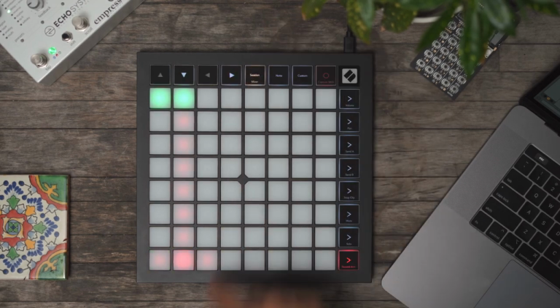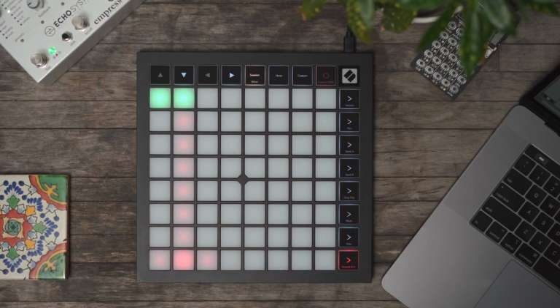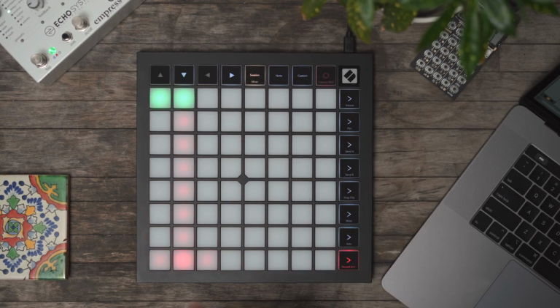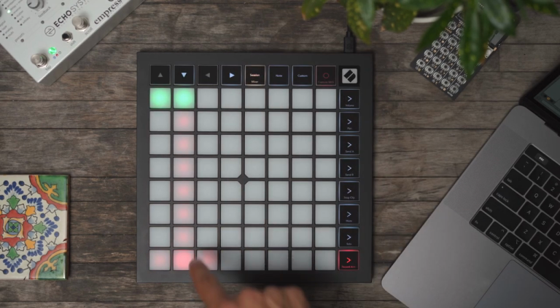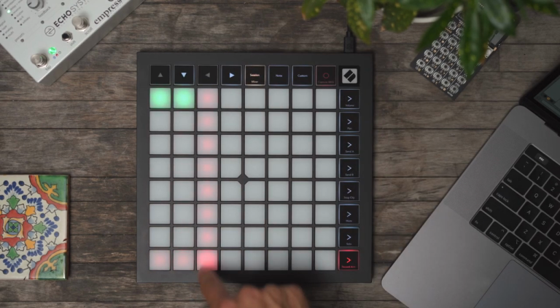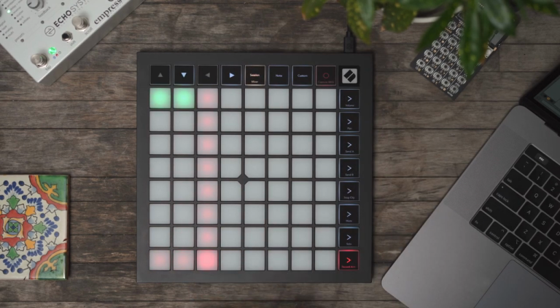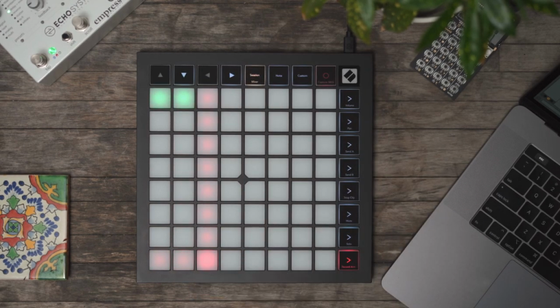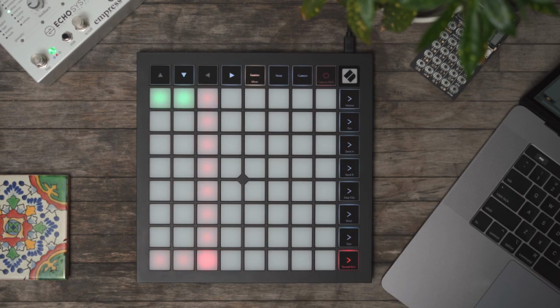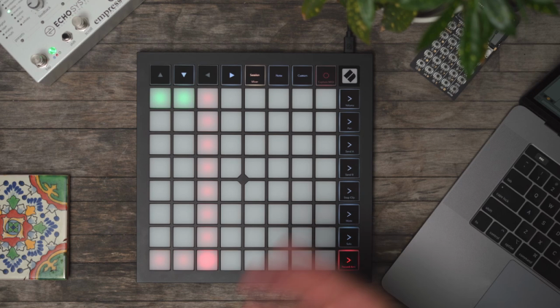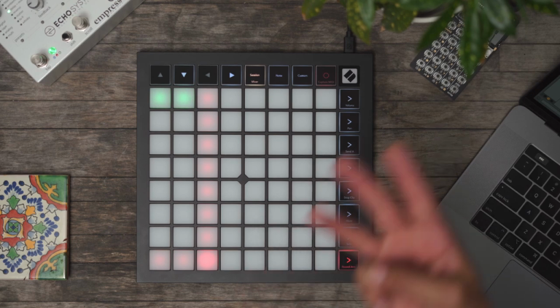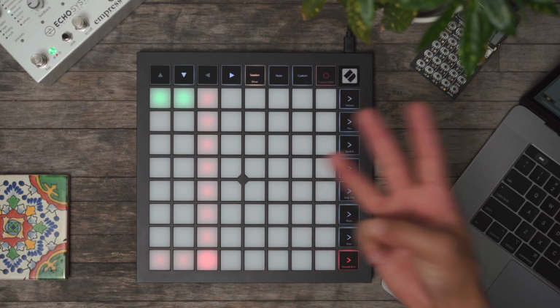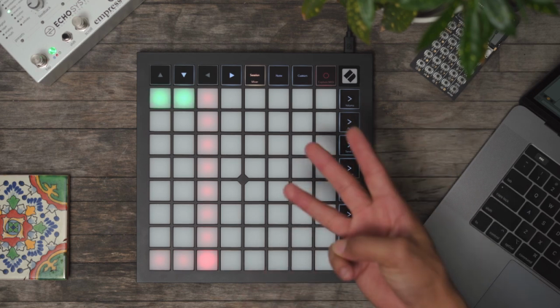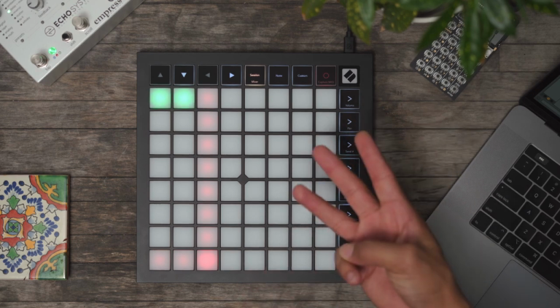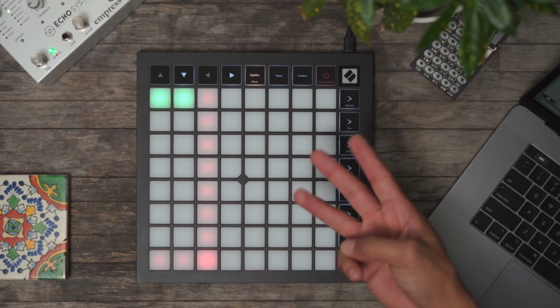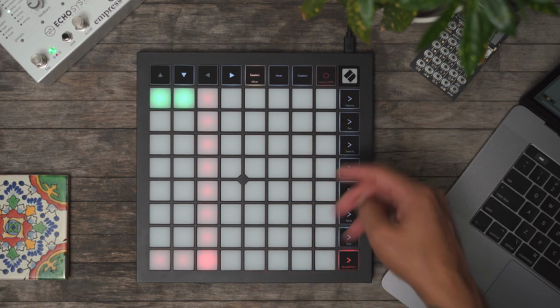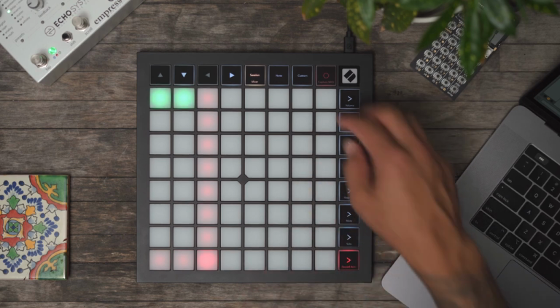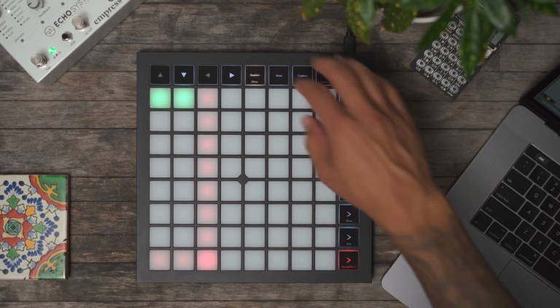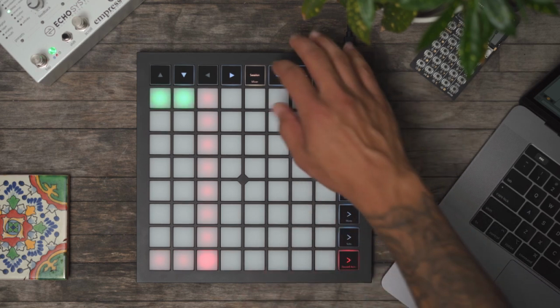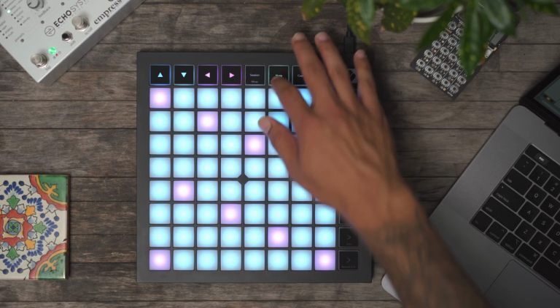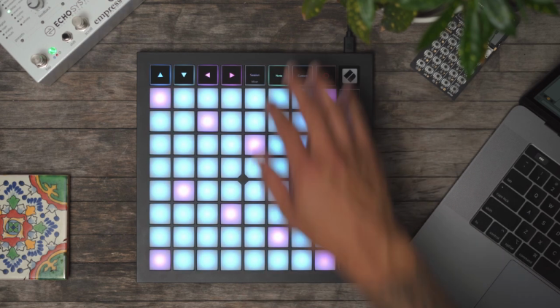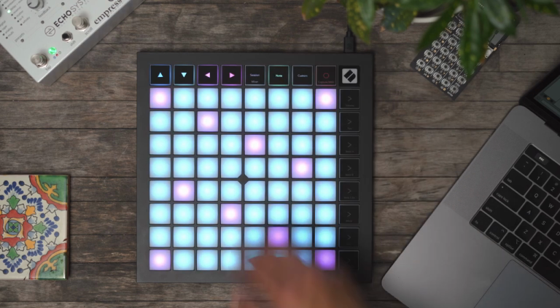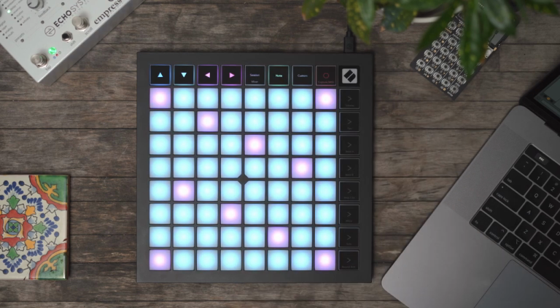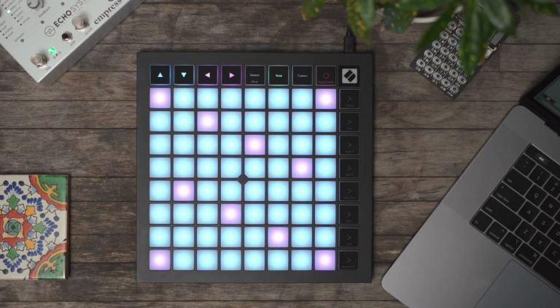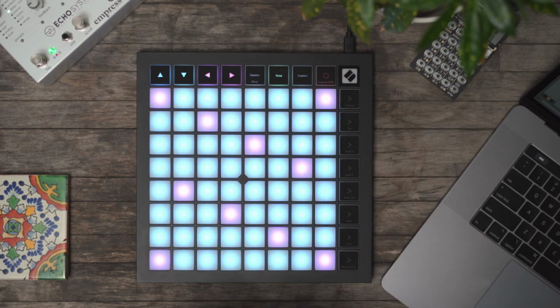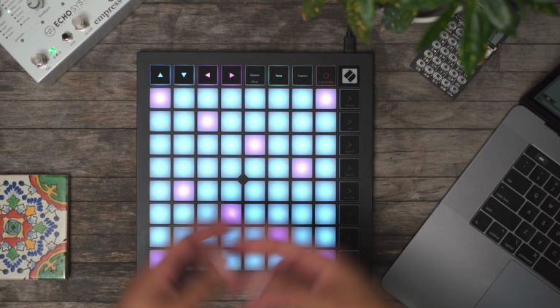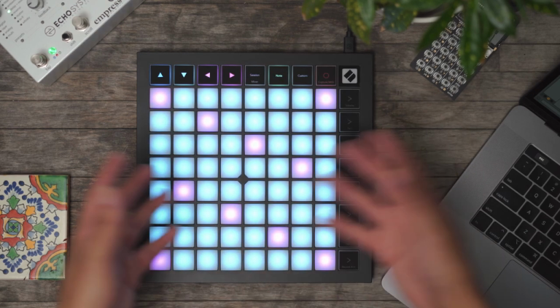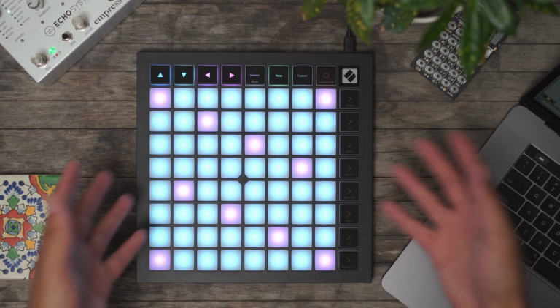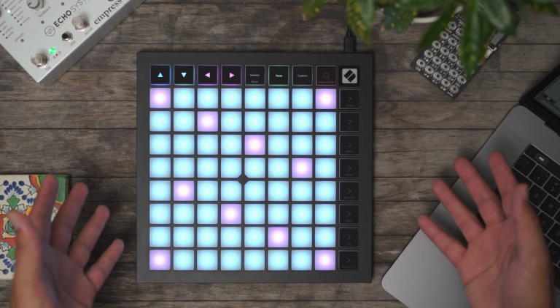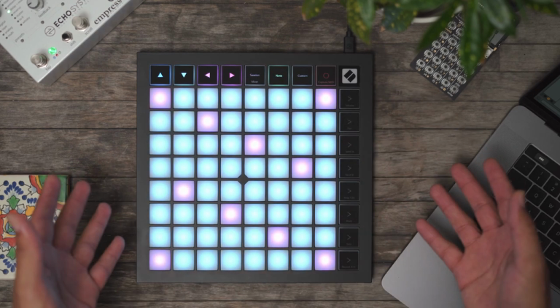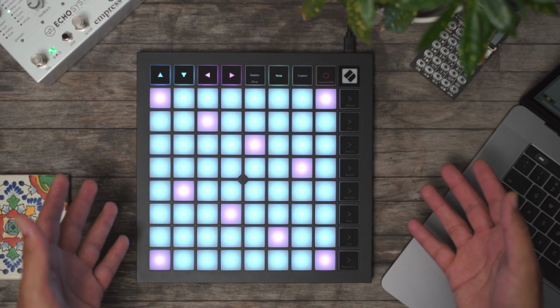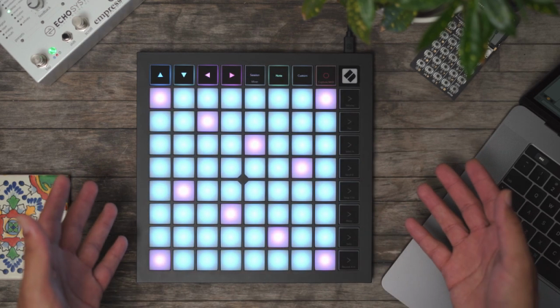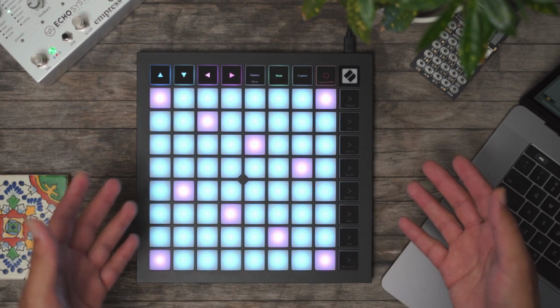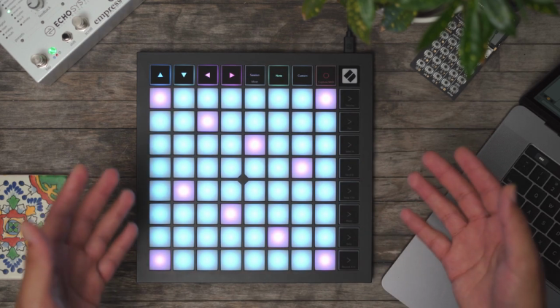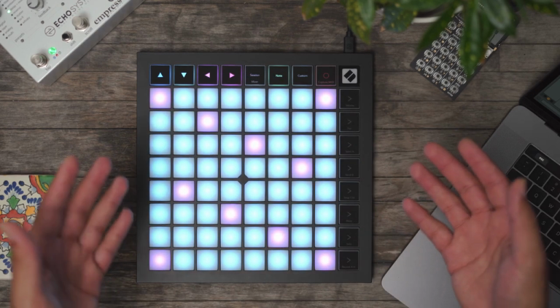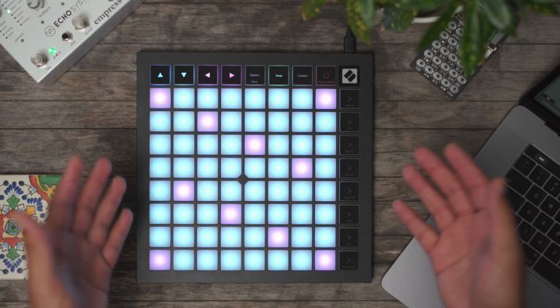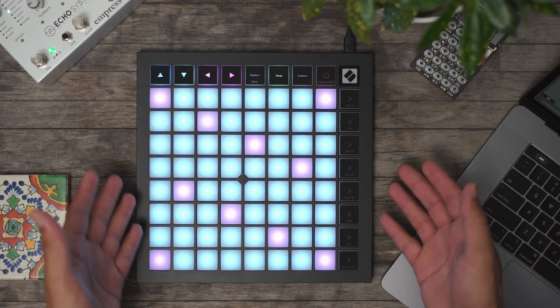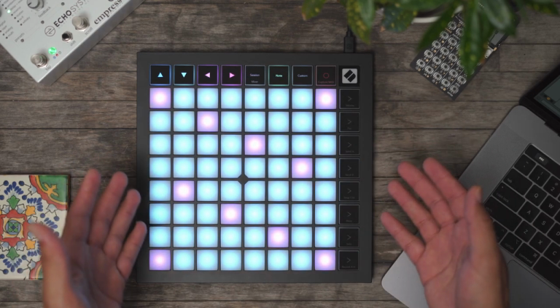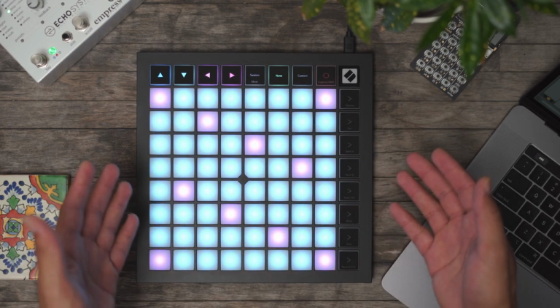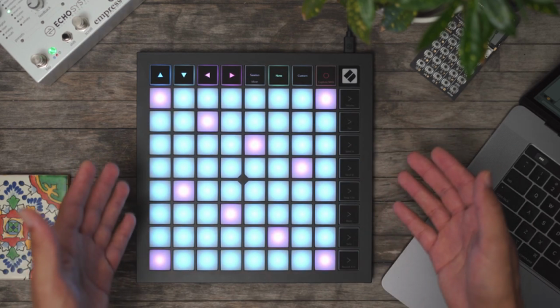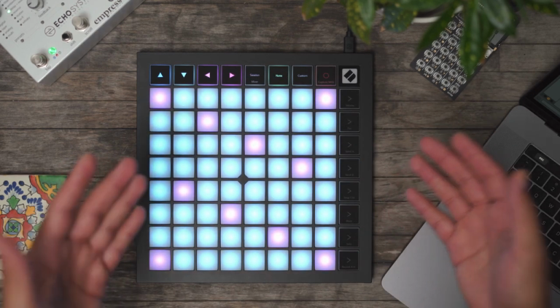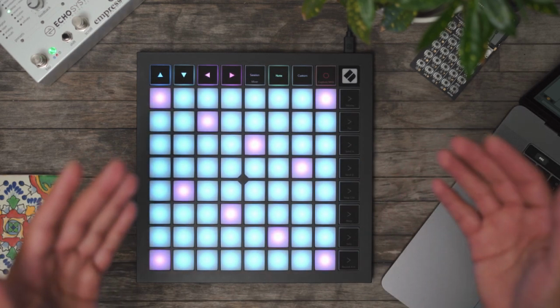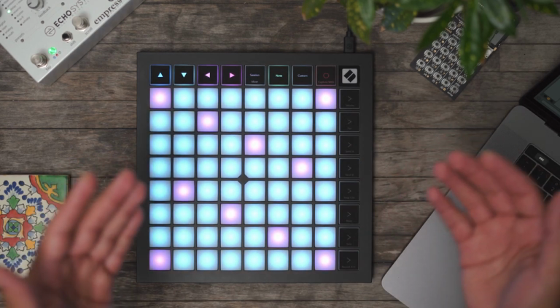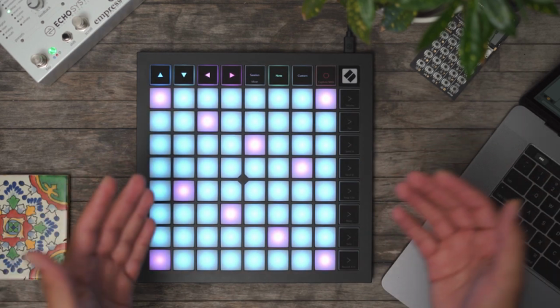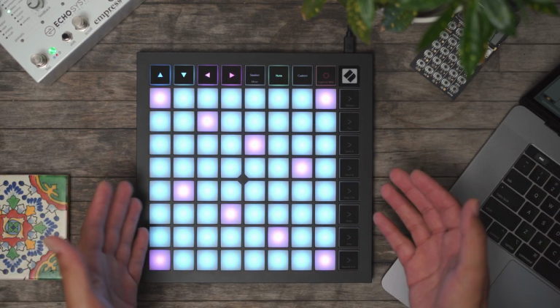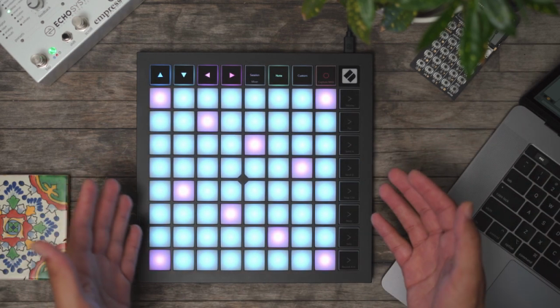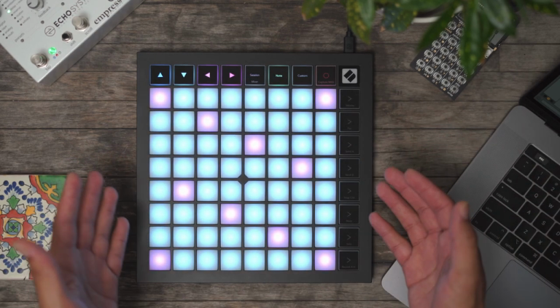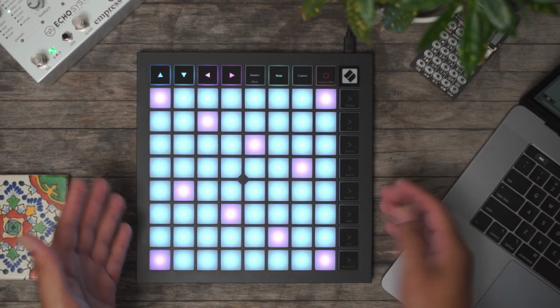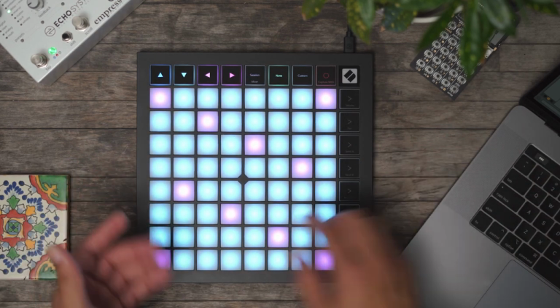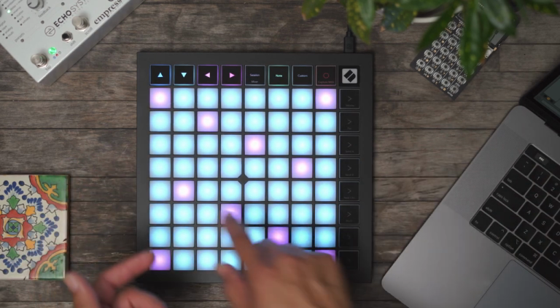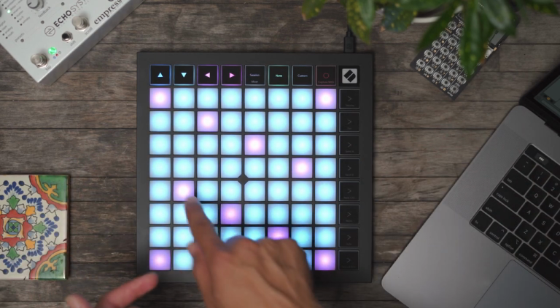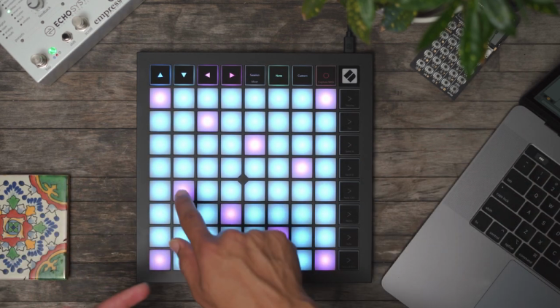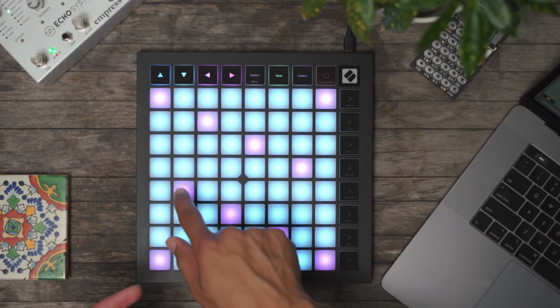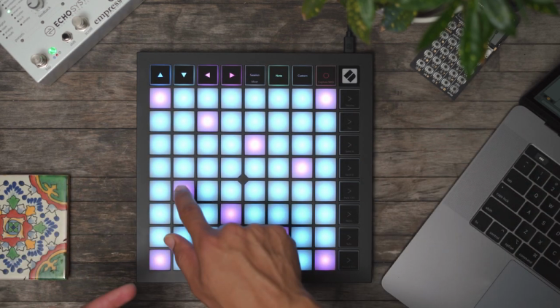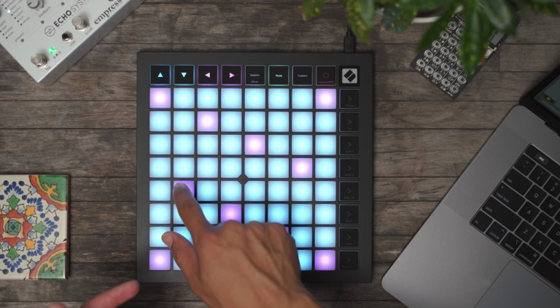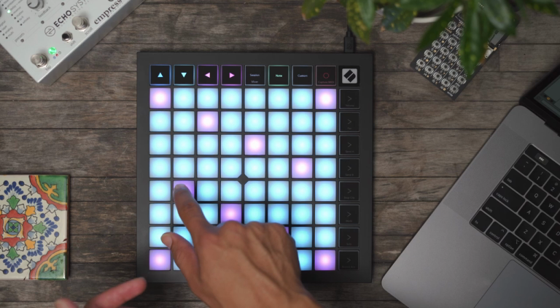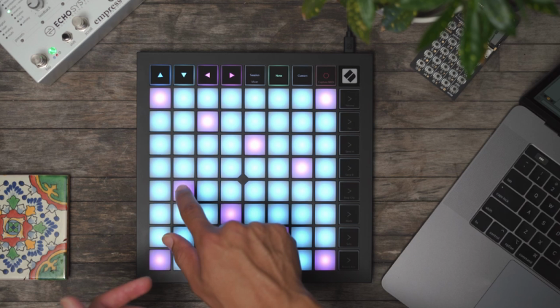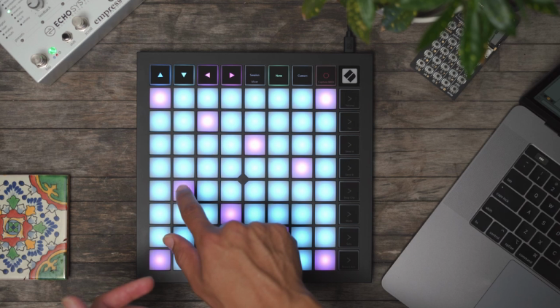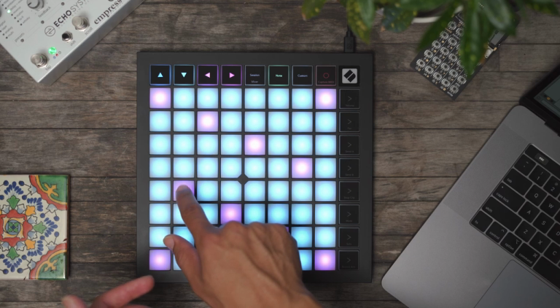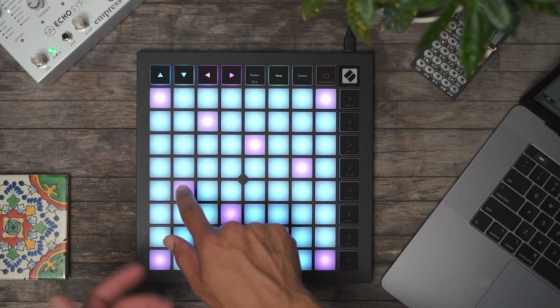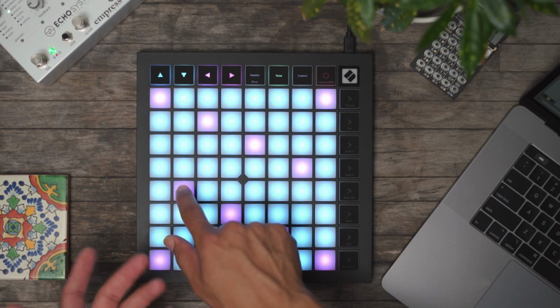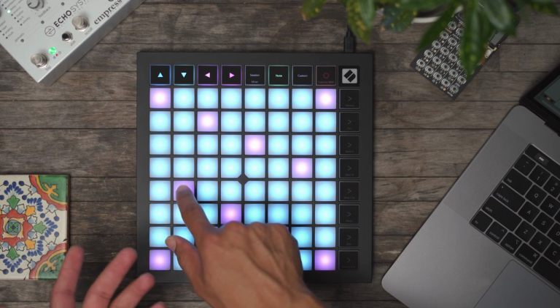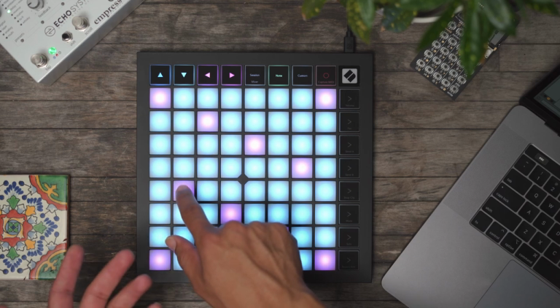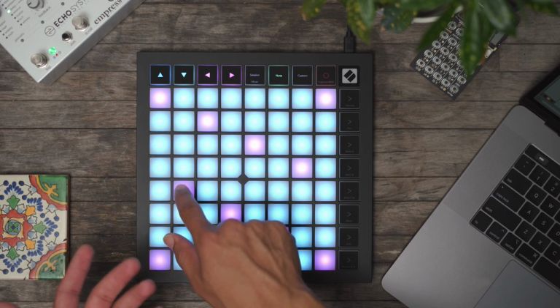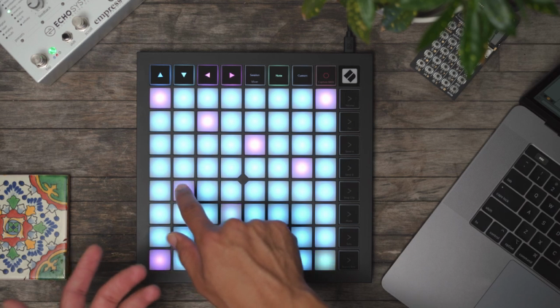Session record arm track three. Go over to notes. Our notes are now no longer drums, but they're notes in scale, and I can play the lead.